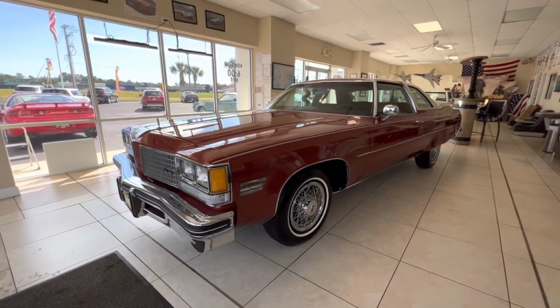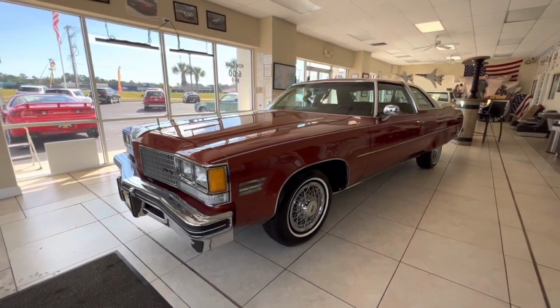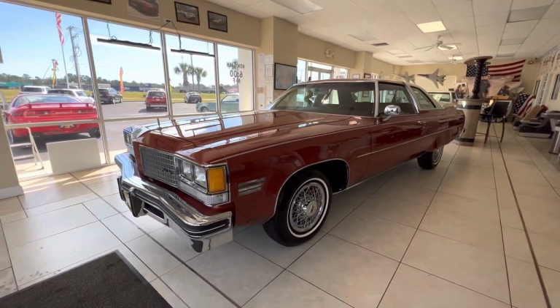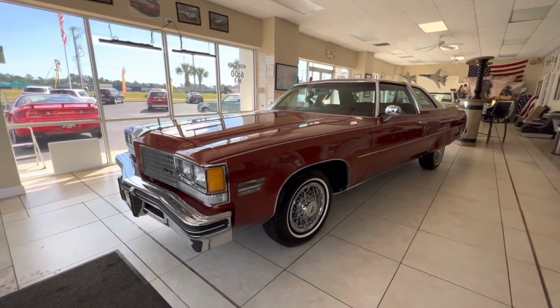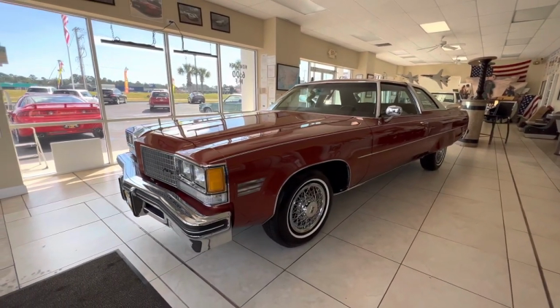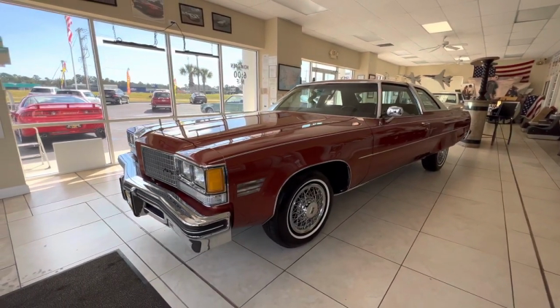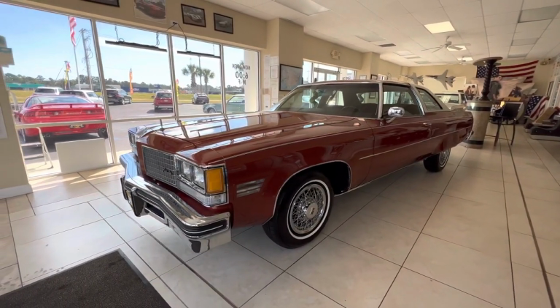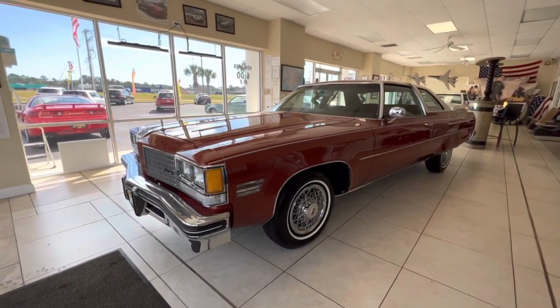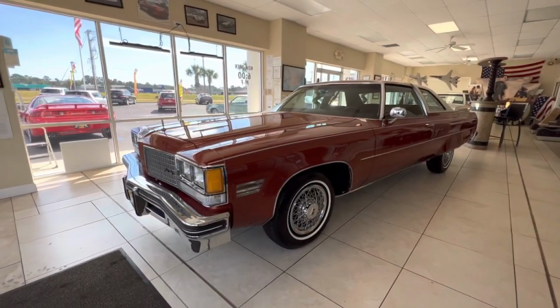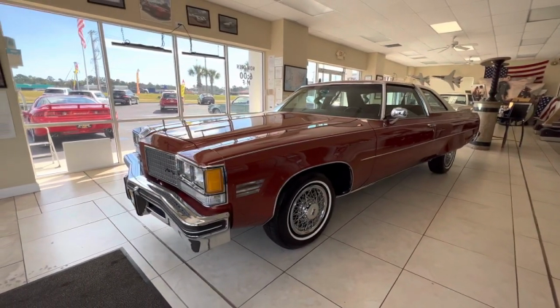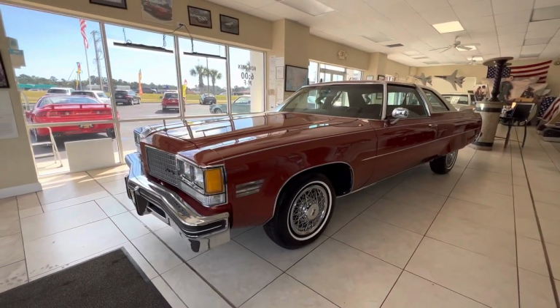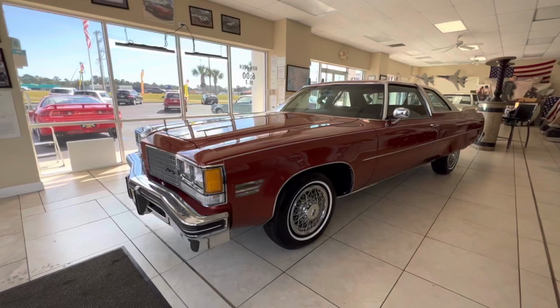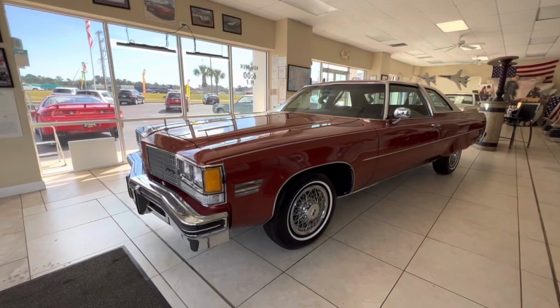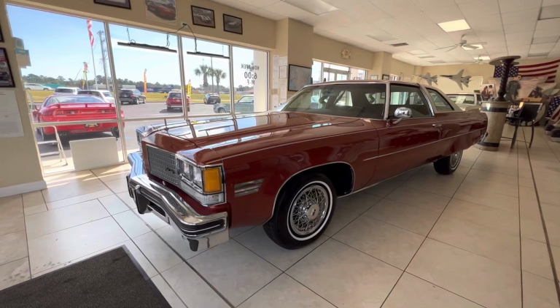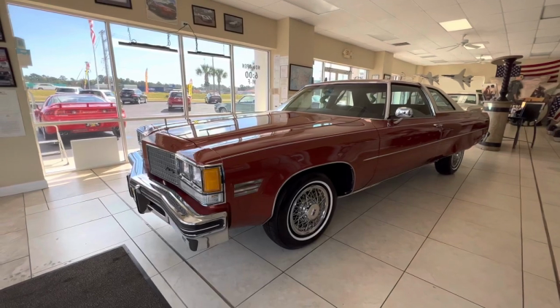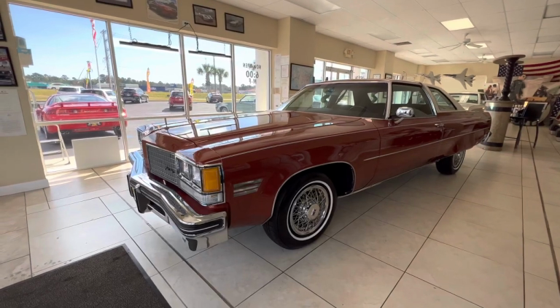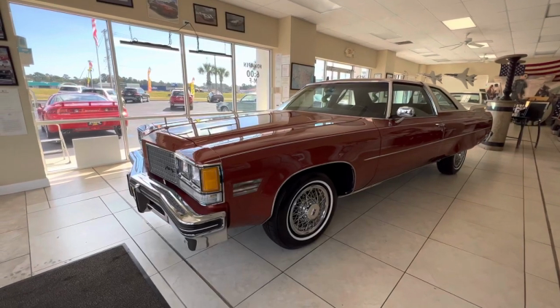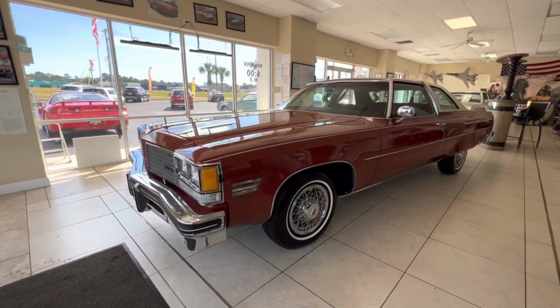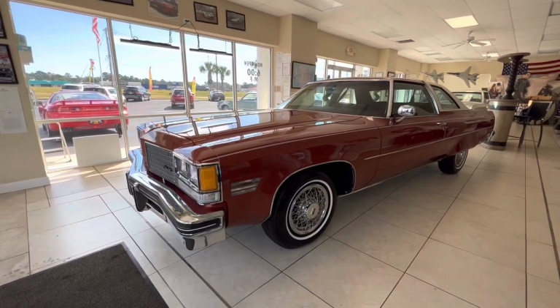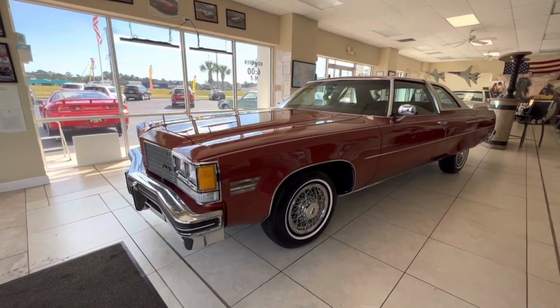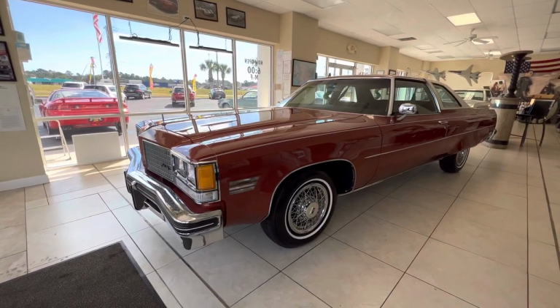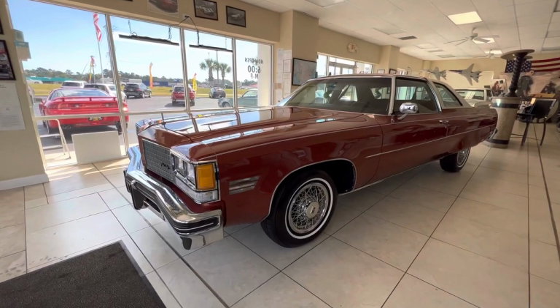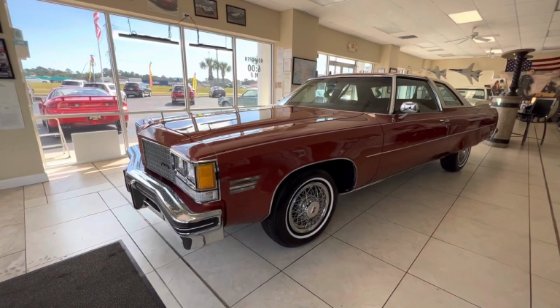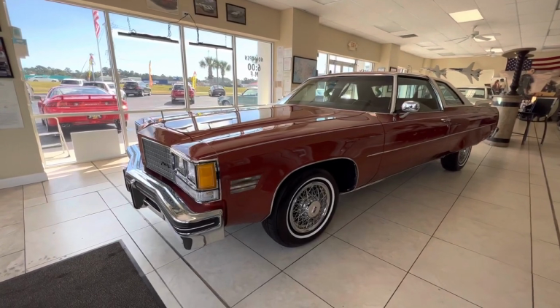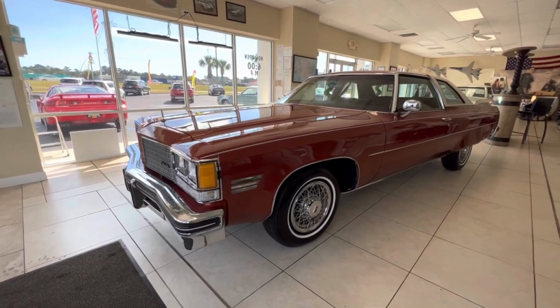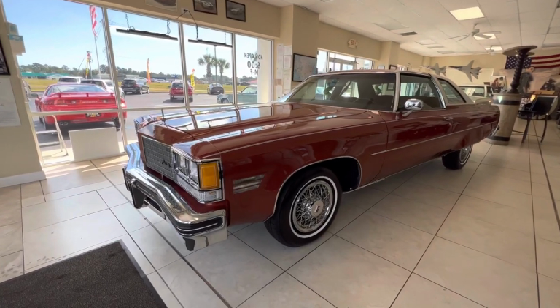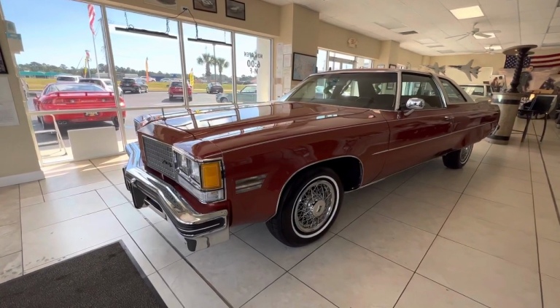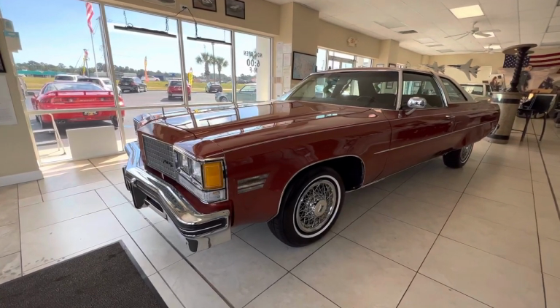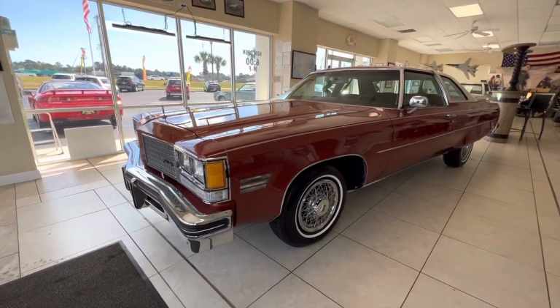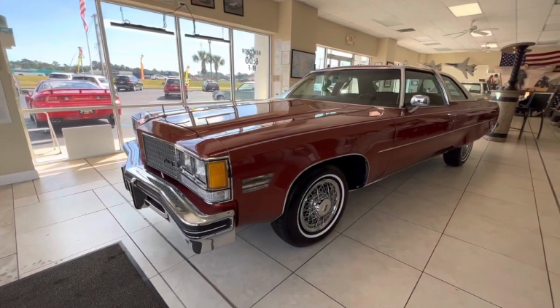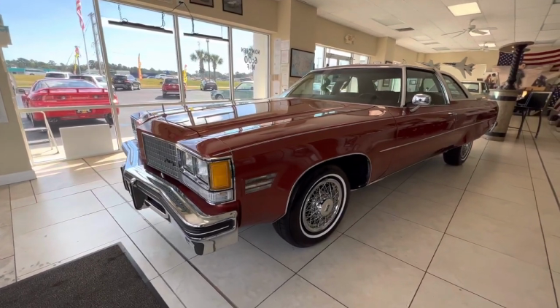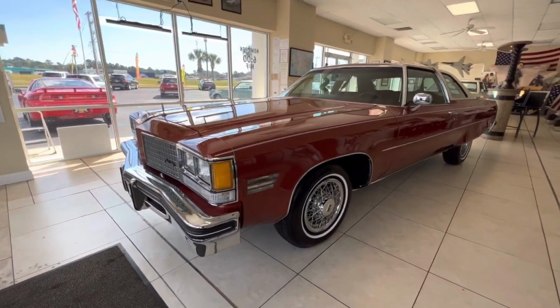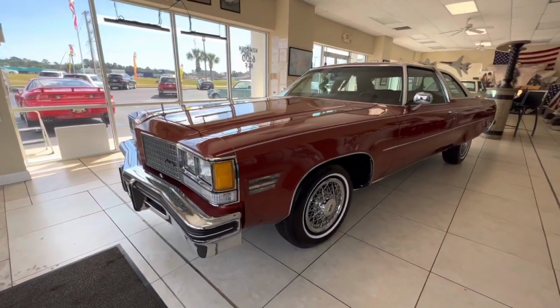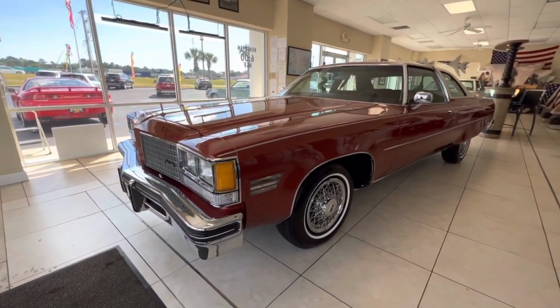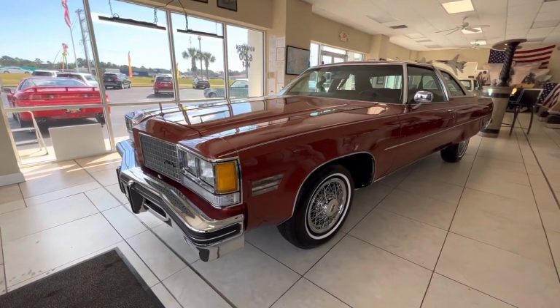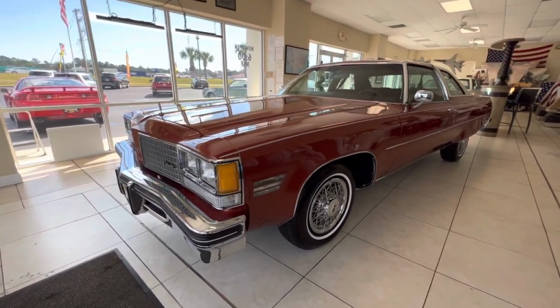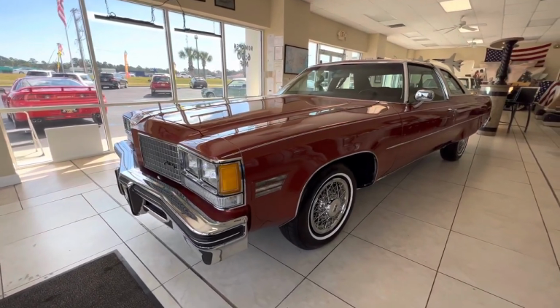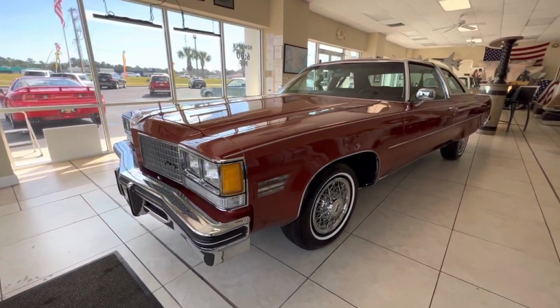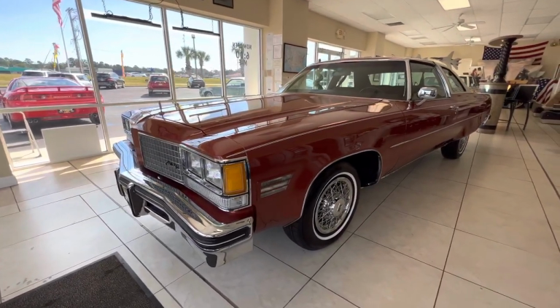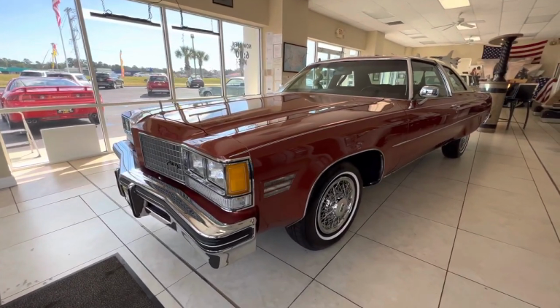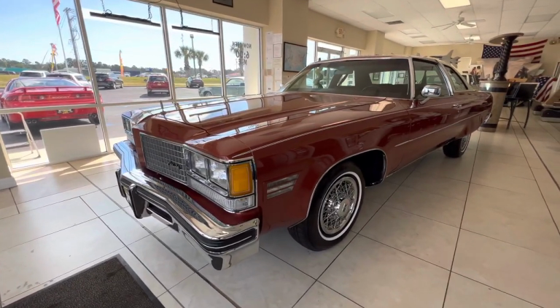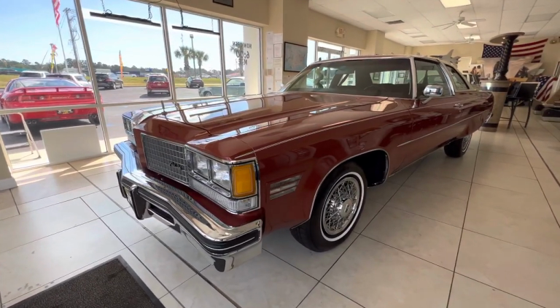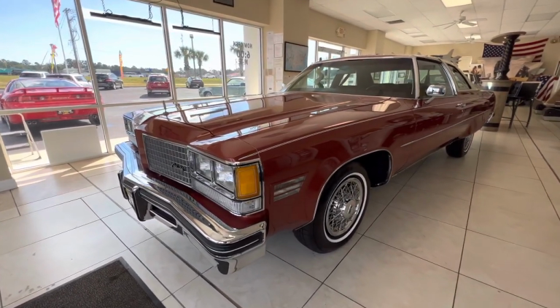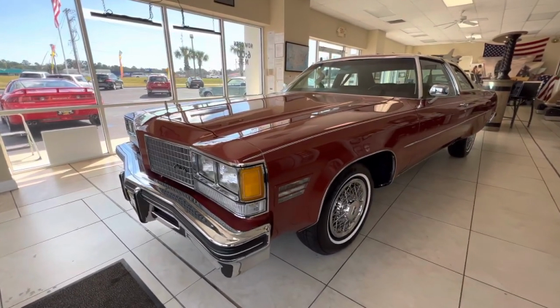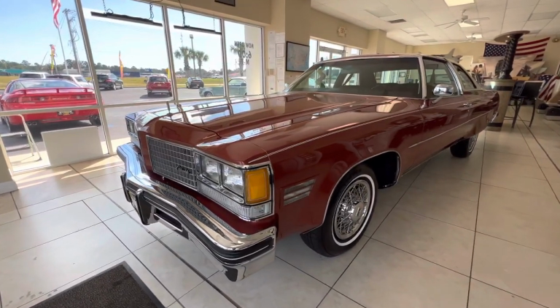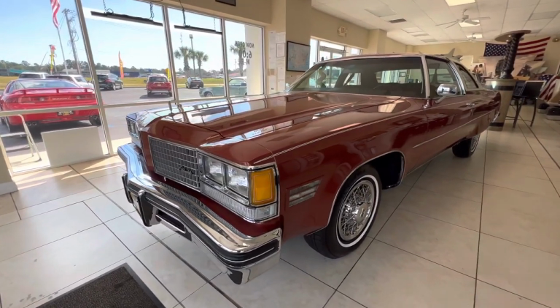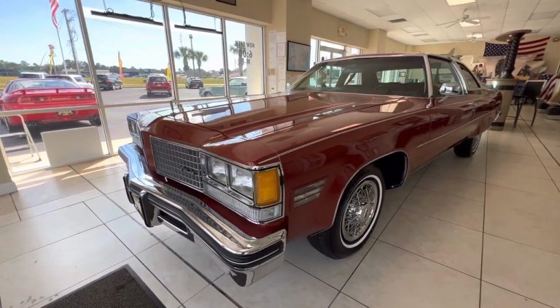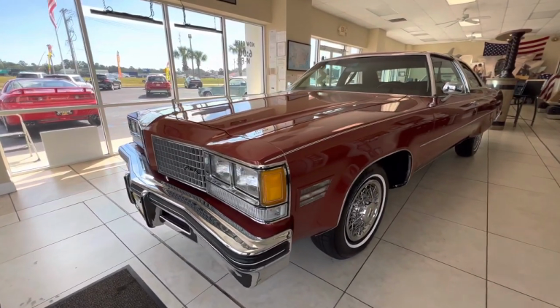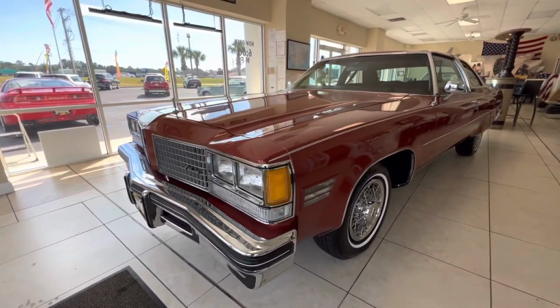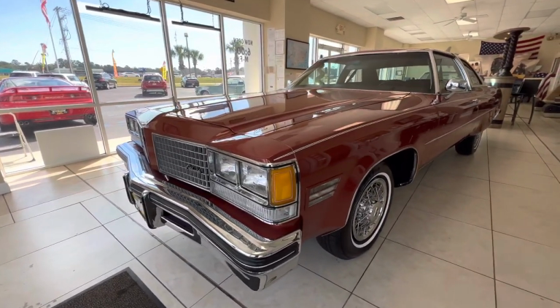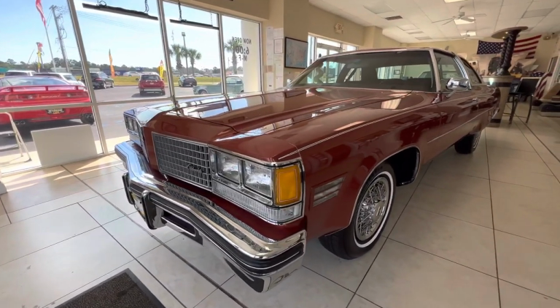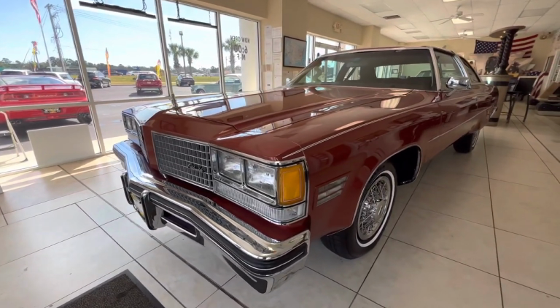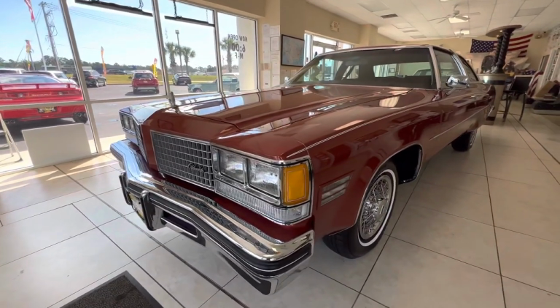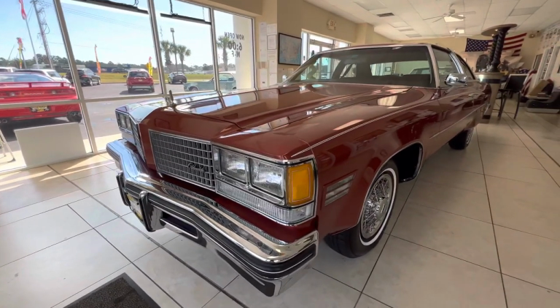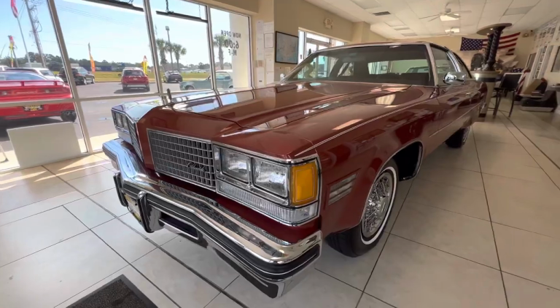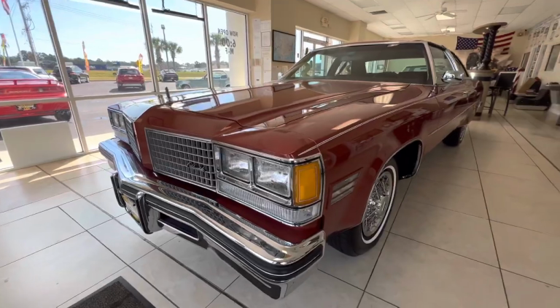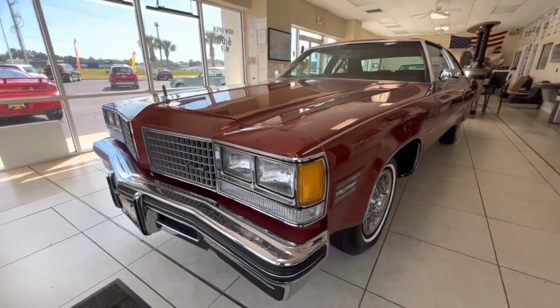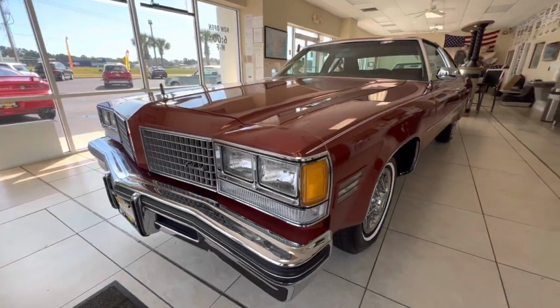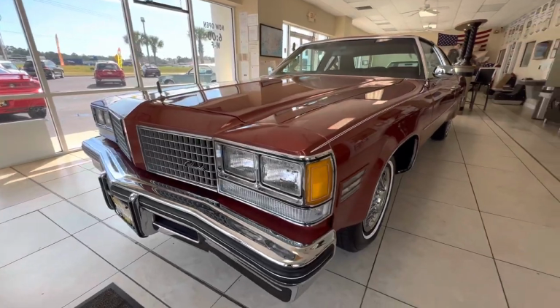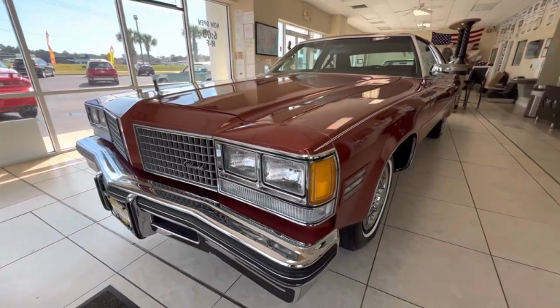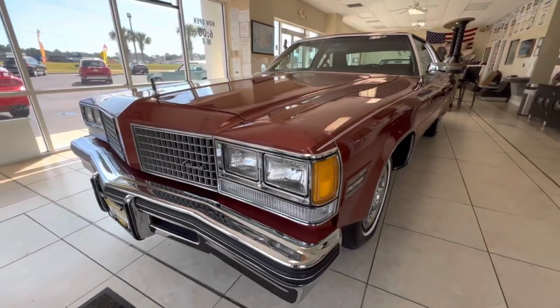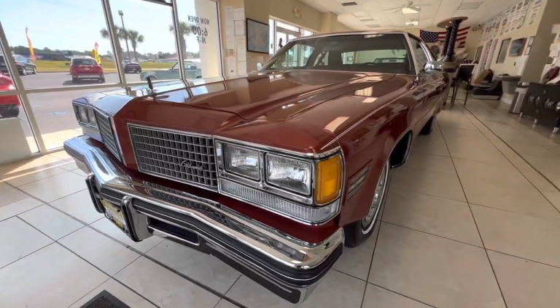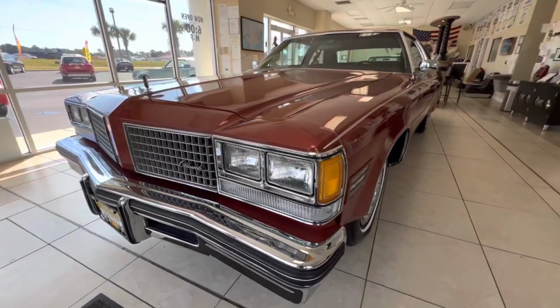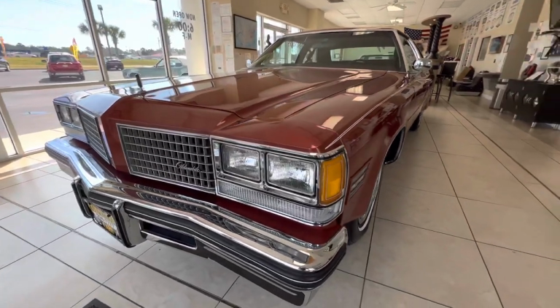I got this car from my buddy Tom. This is the third Oldsmobile that I've got that came from him. He's a big Oldsmobile guy and he always has a very quality product.